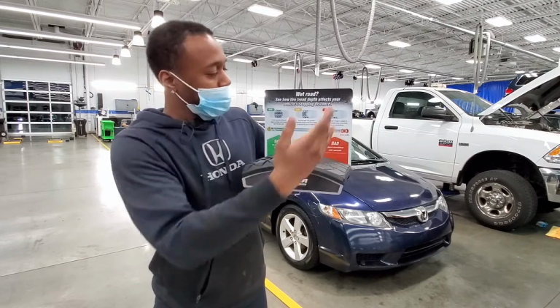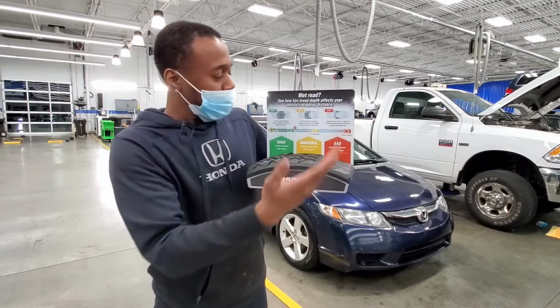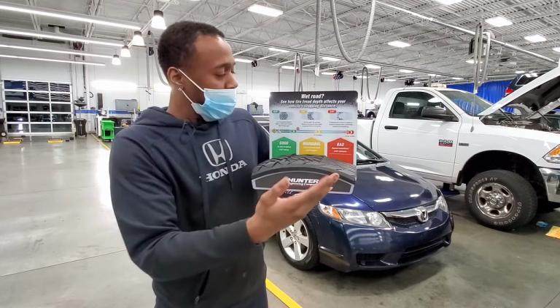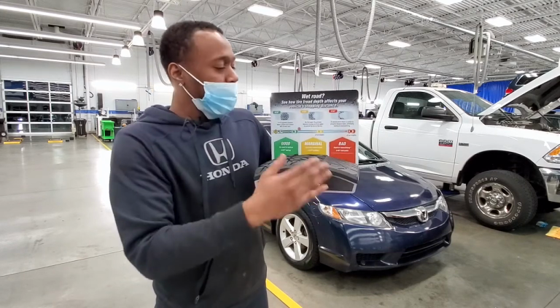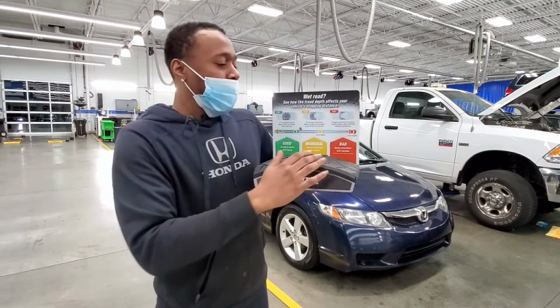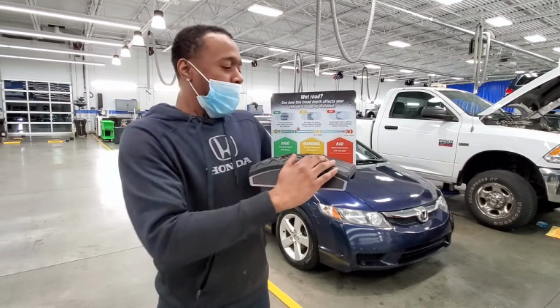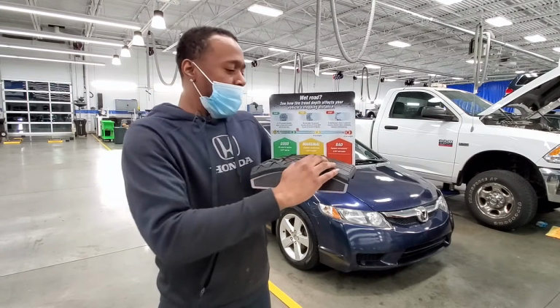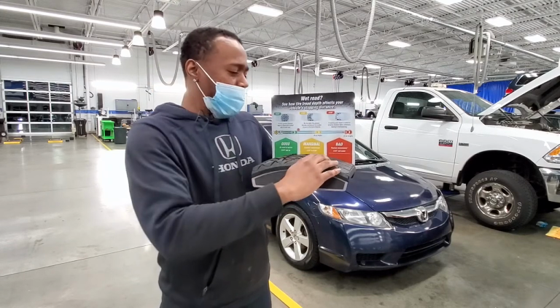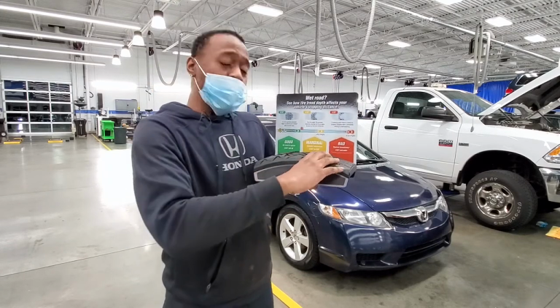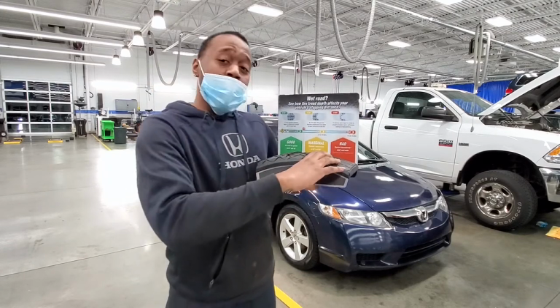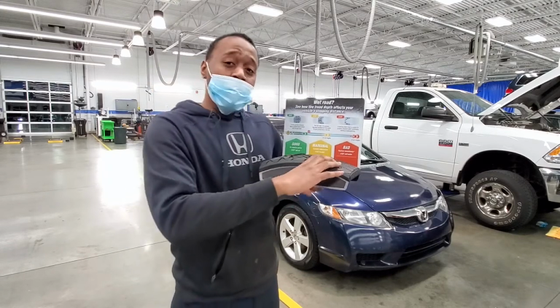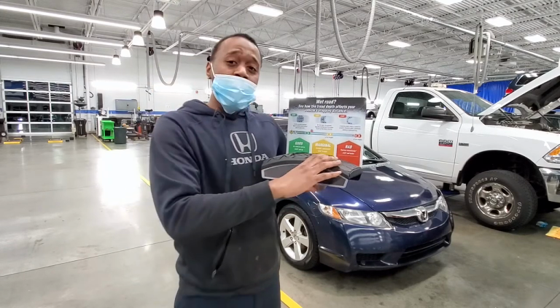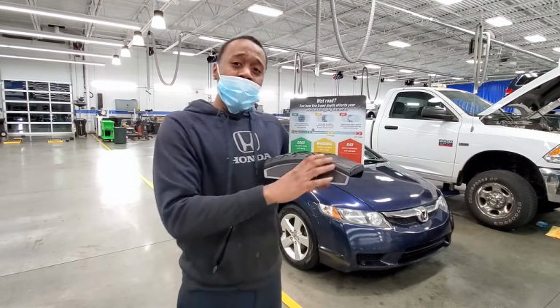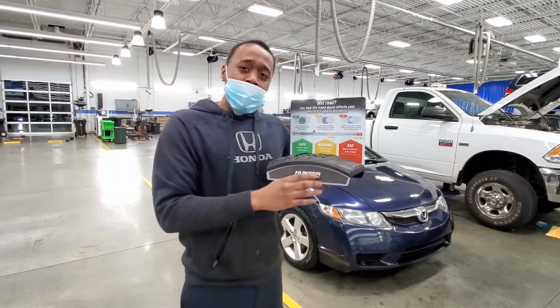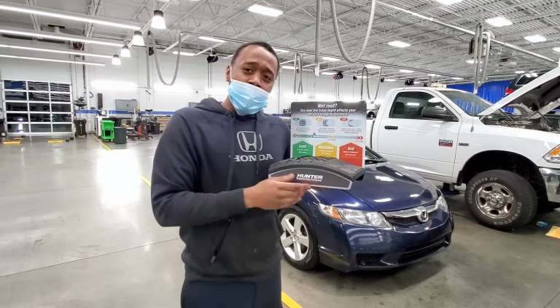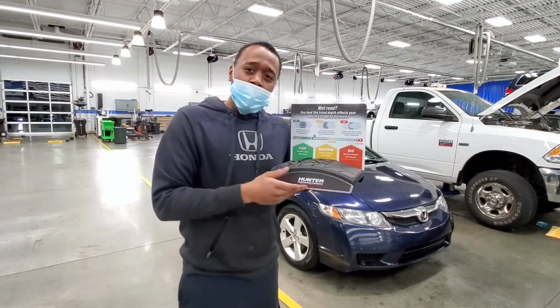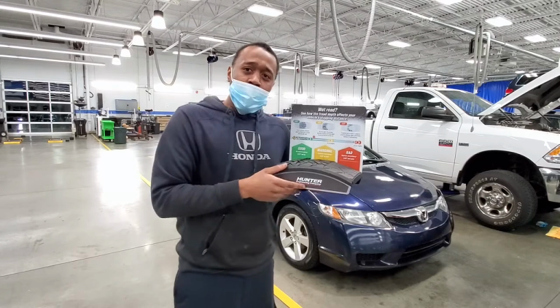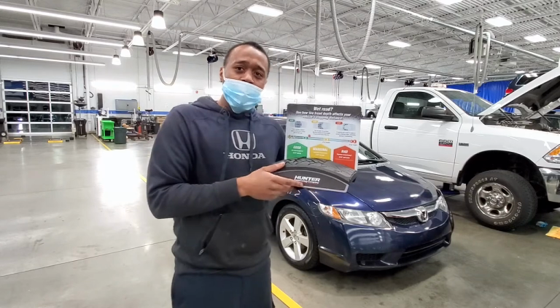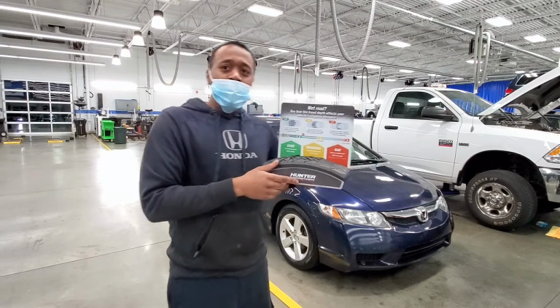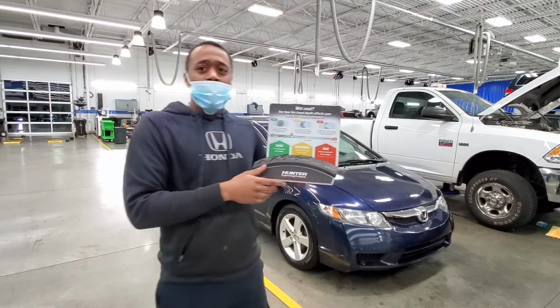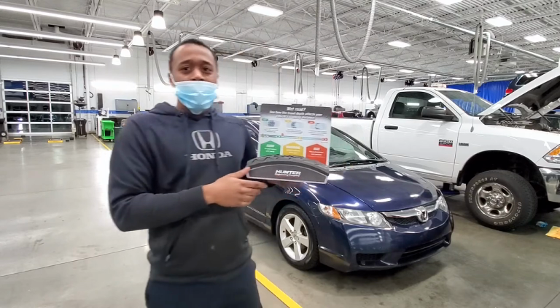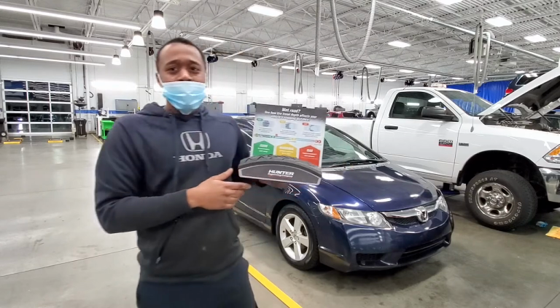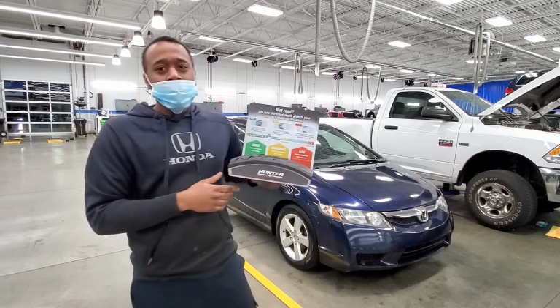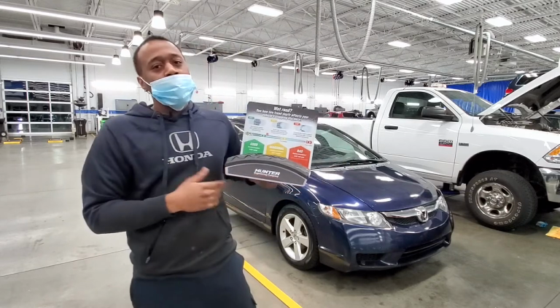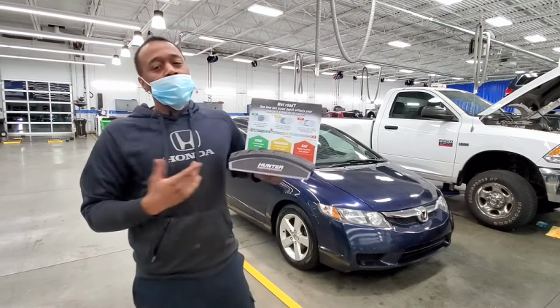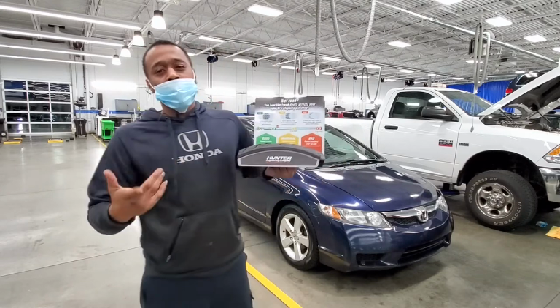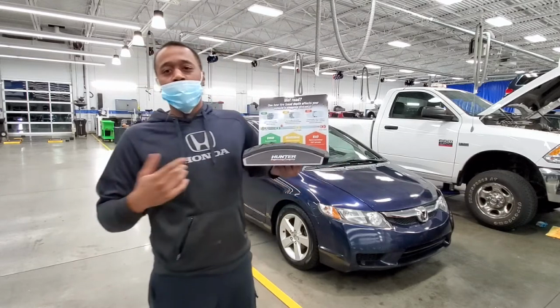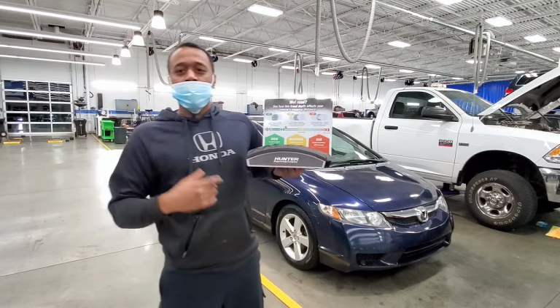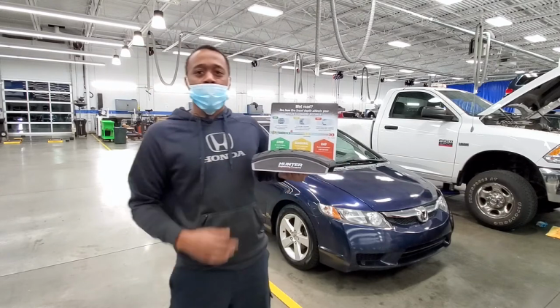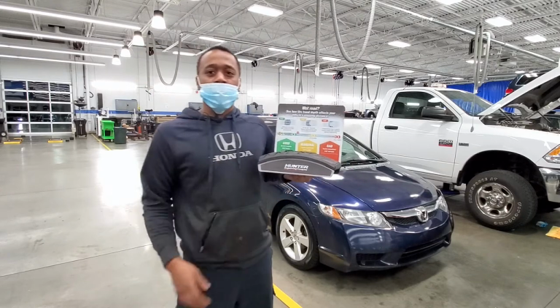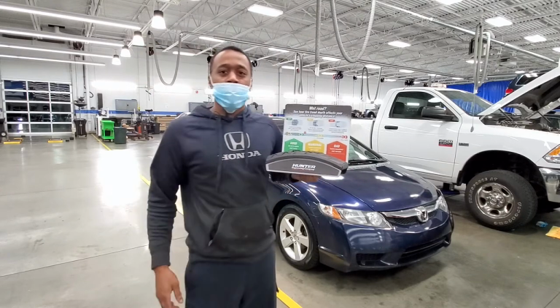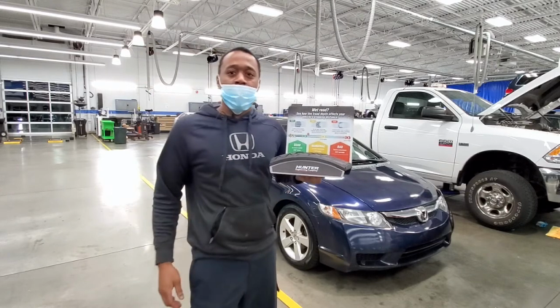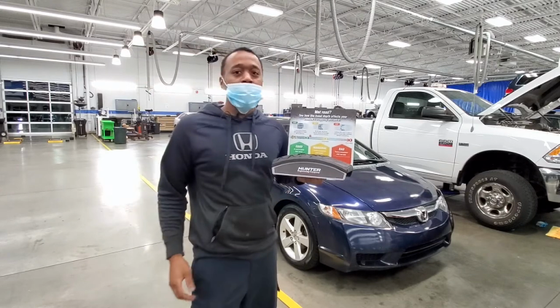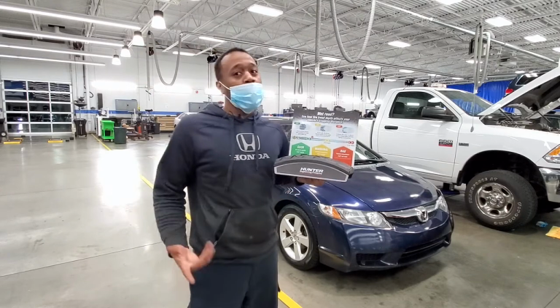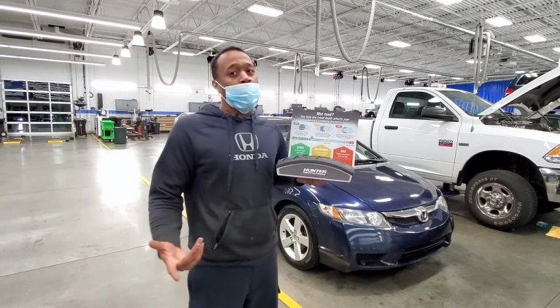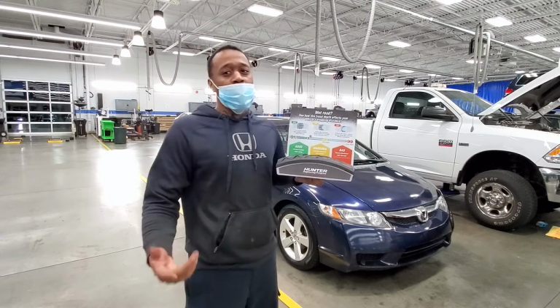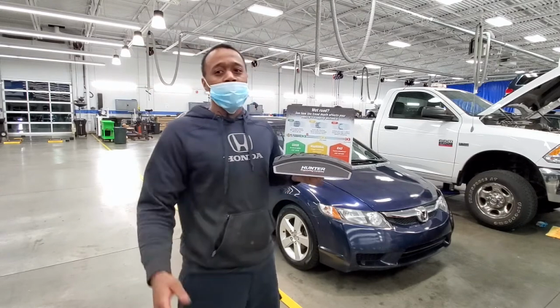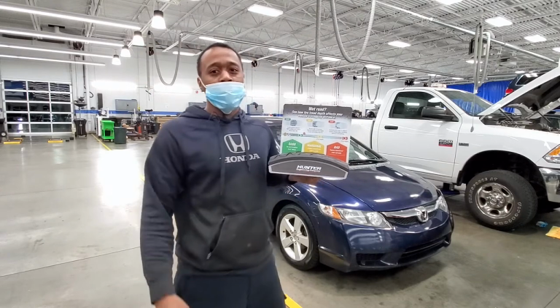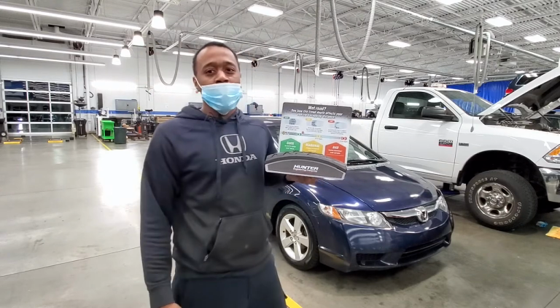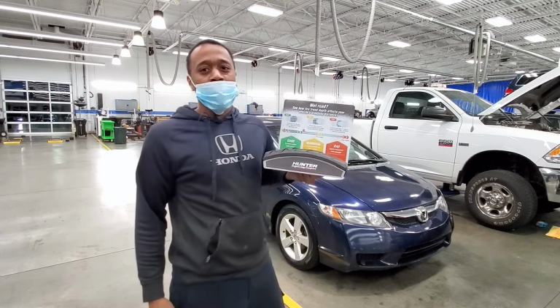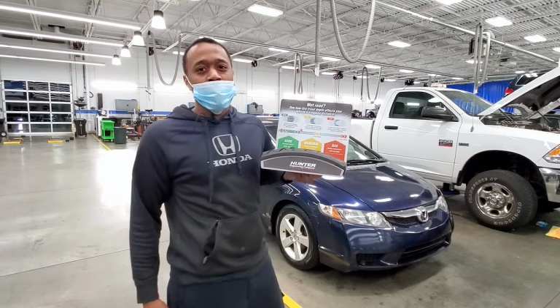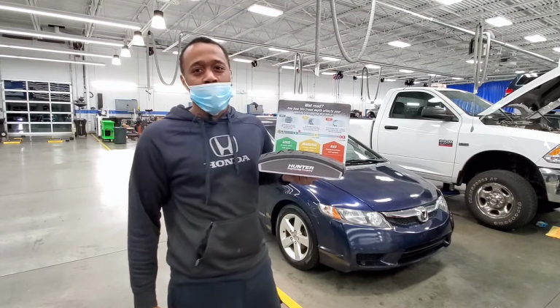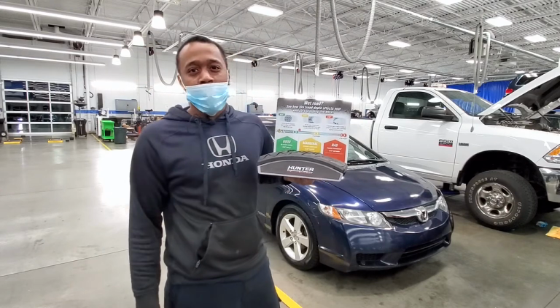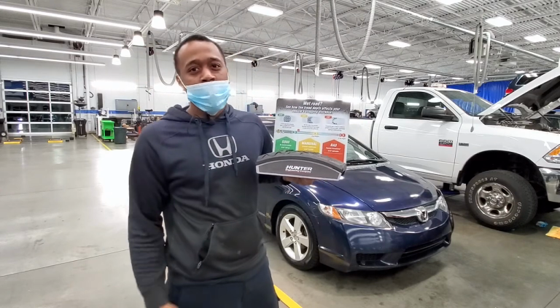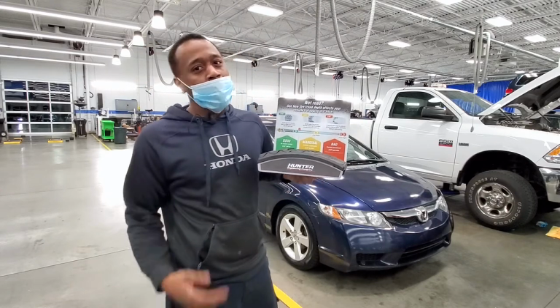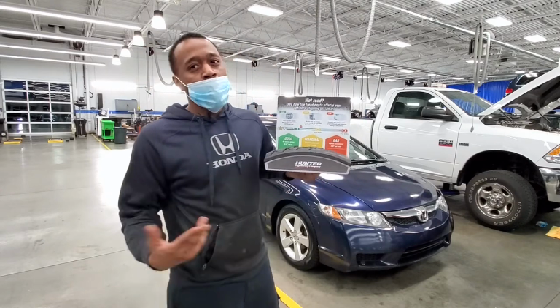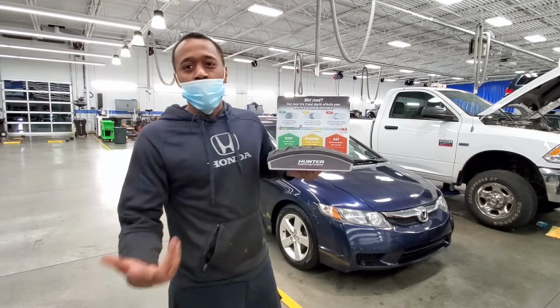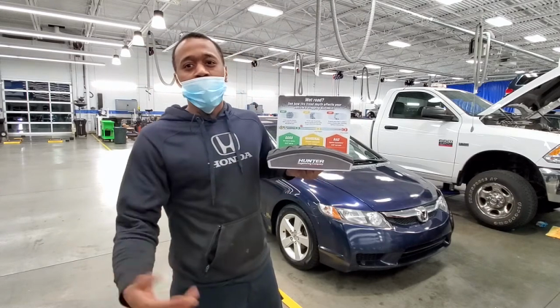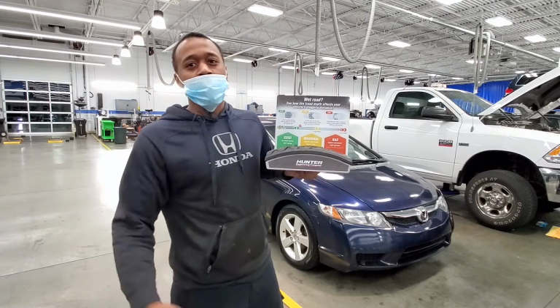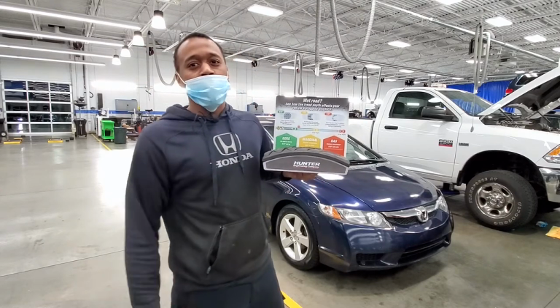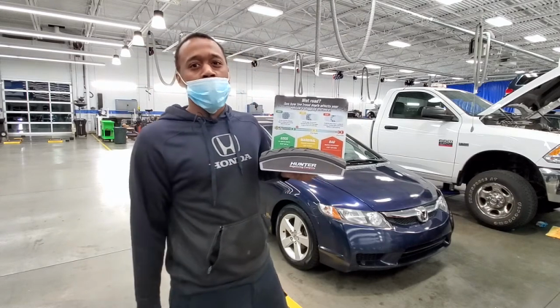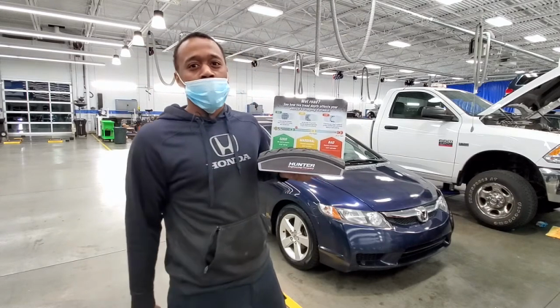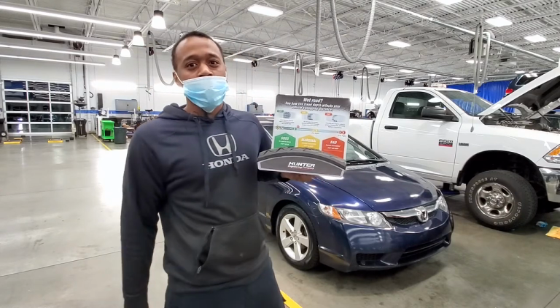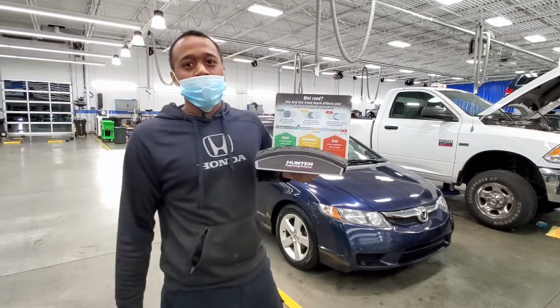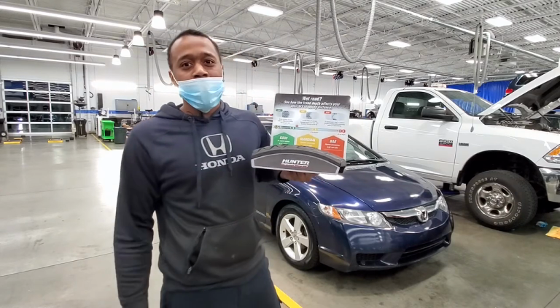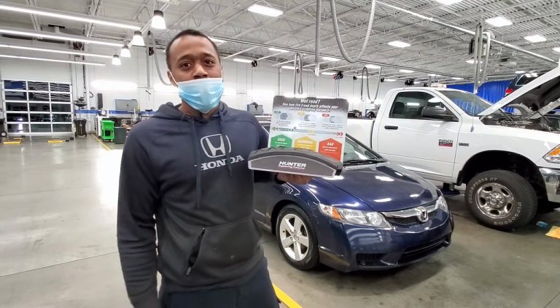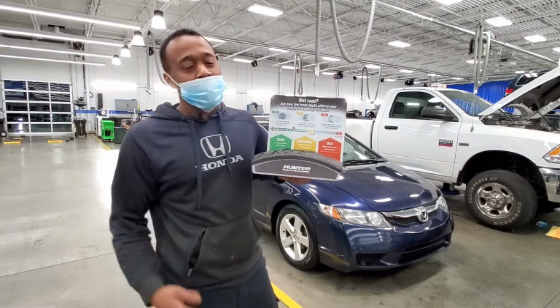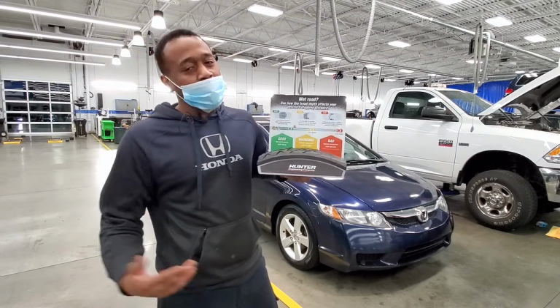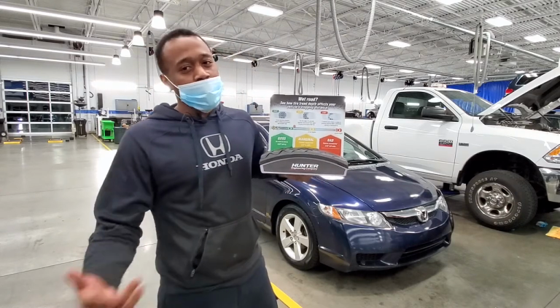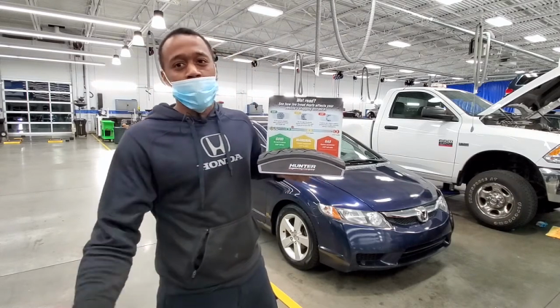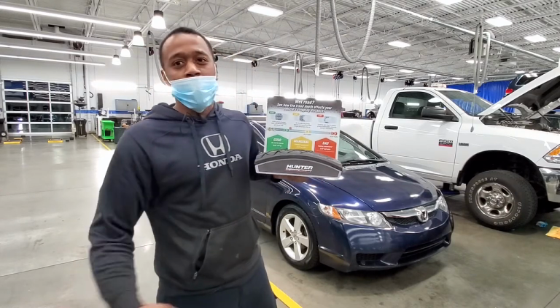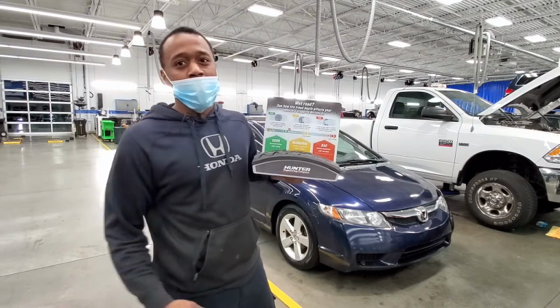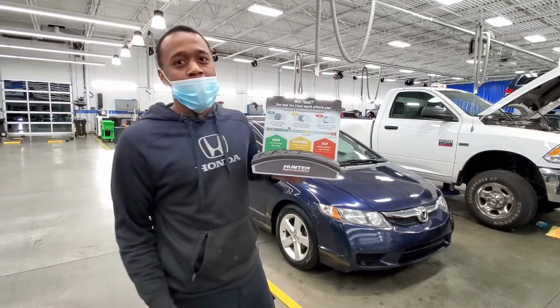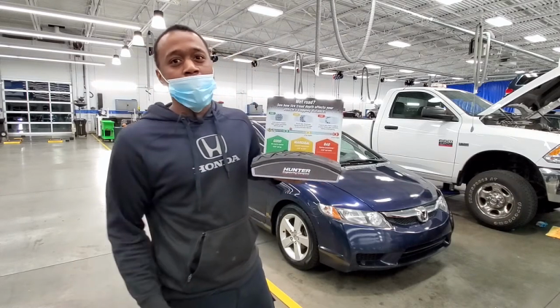If you have any questions, give our service department or parts department a call. We'll get you set up with some tires and get you in and out.